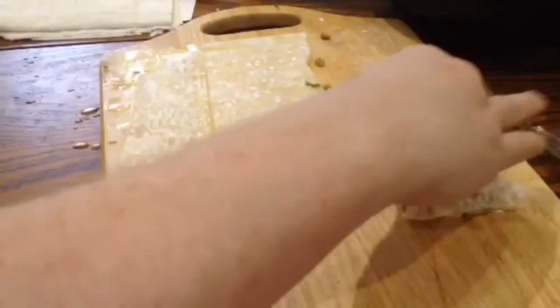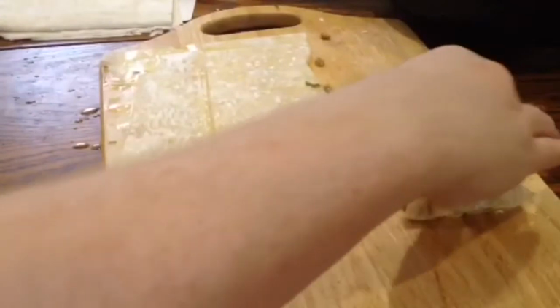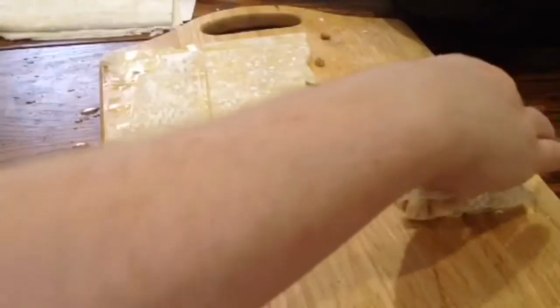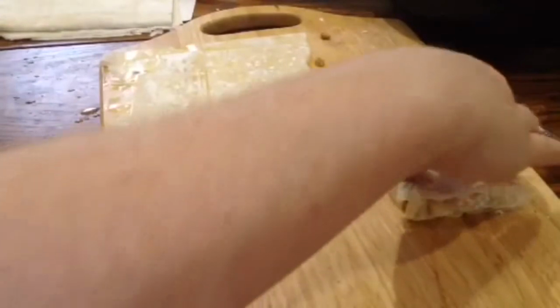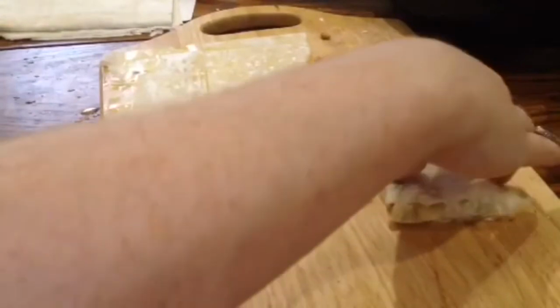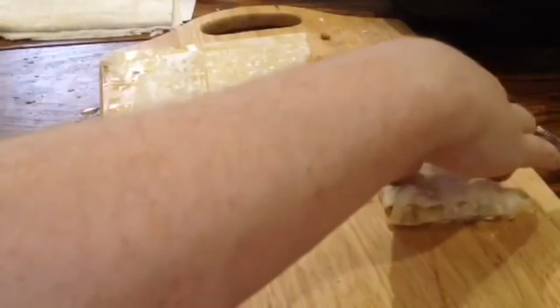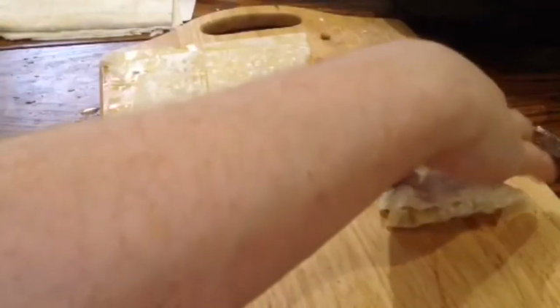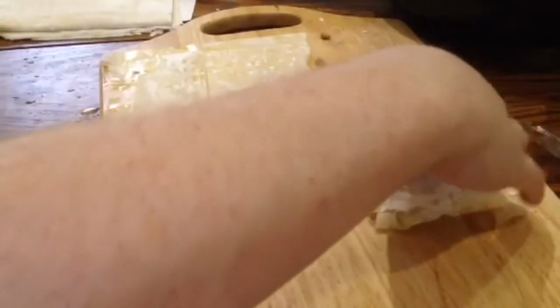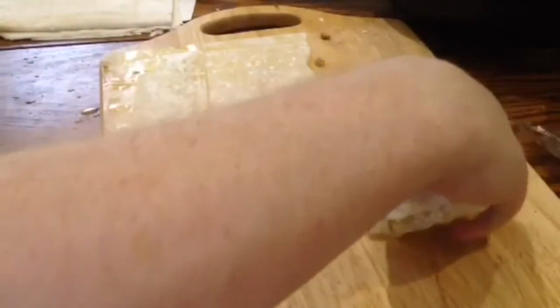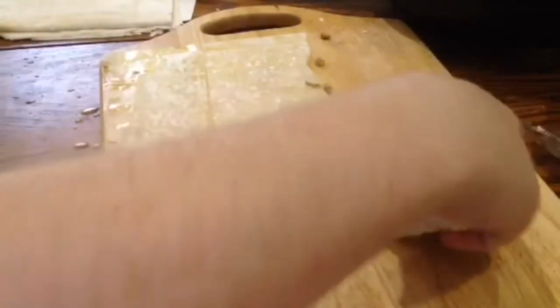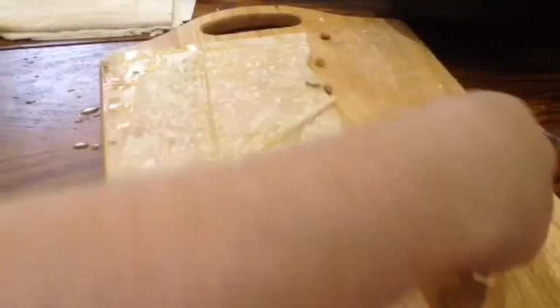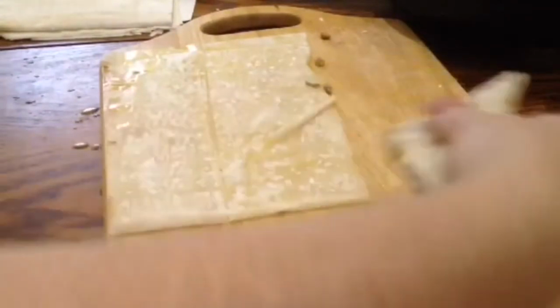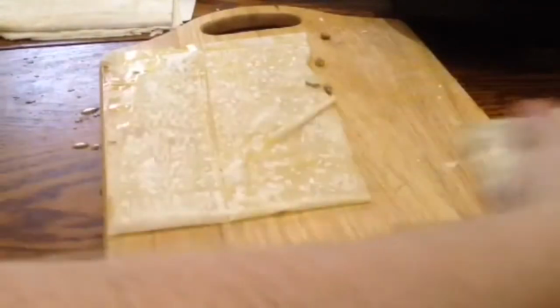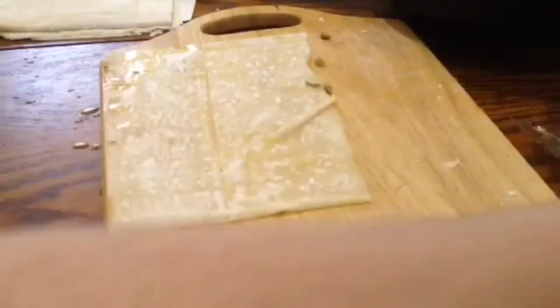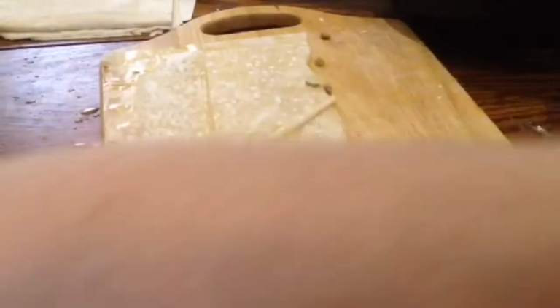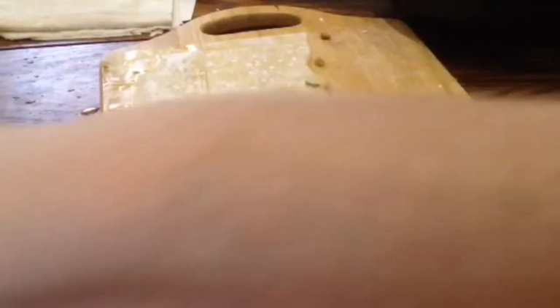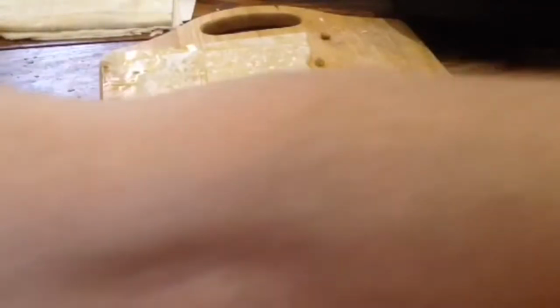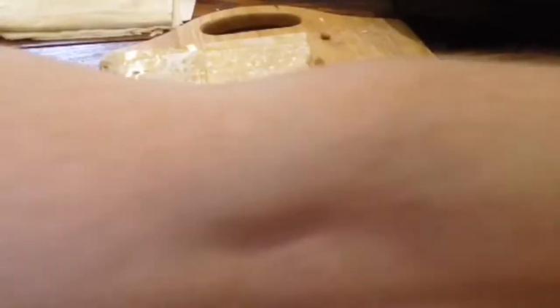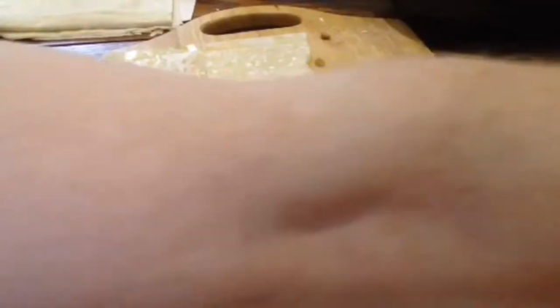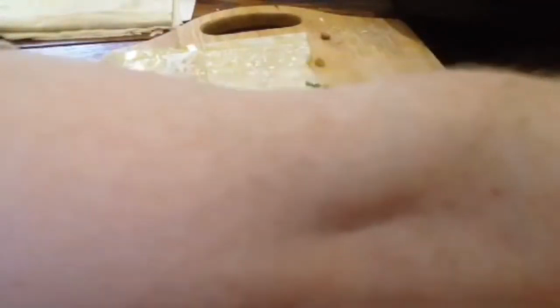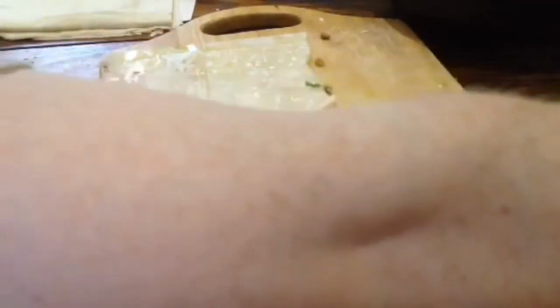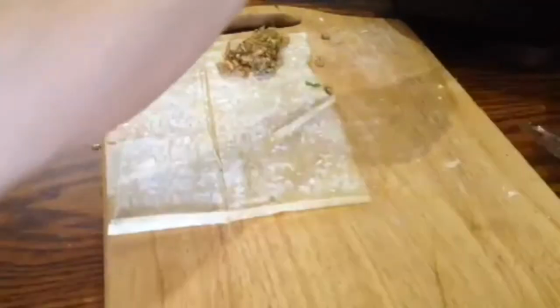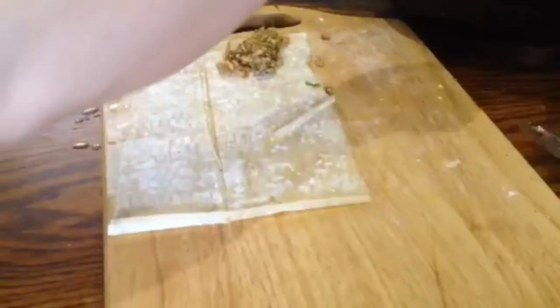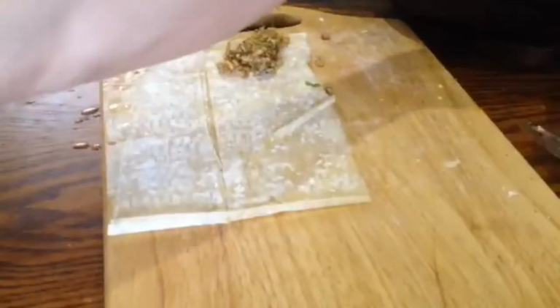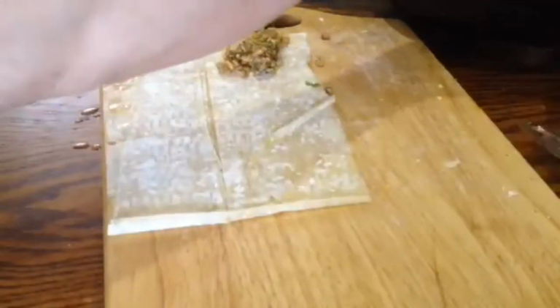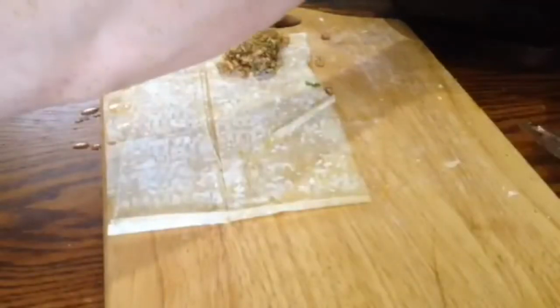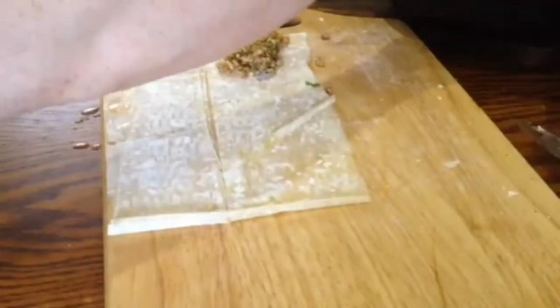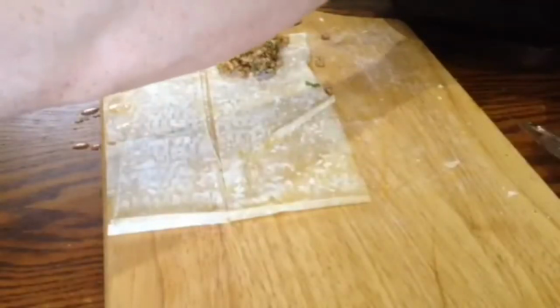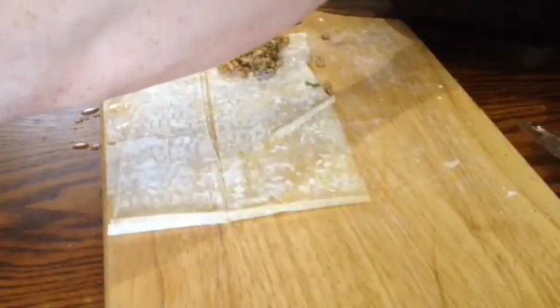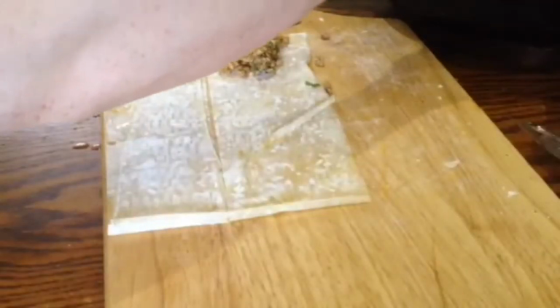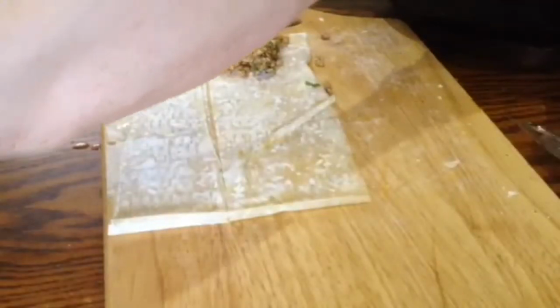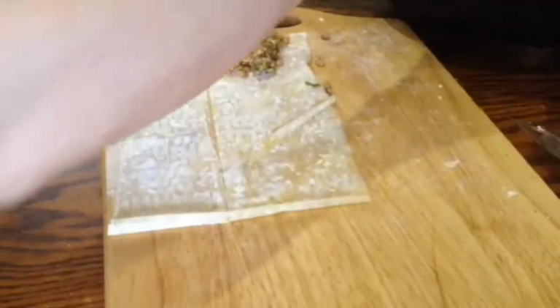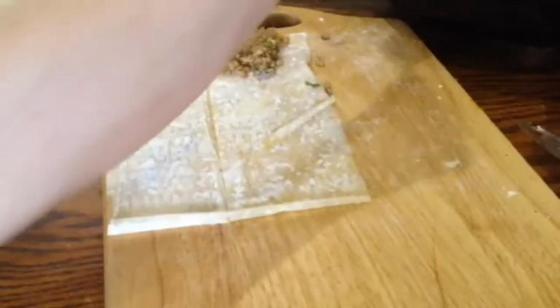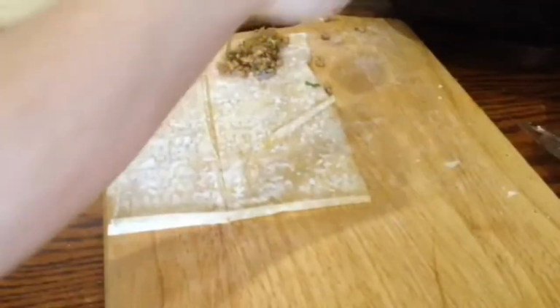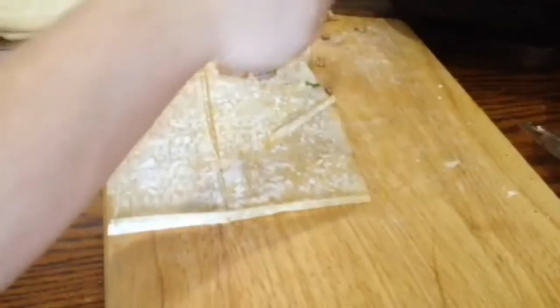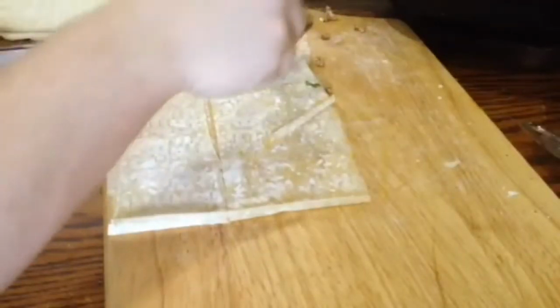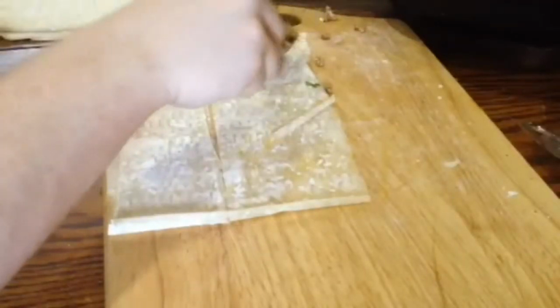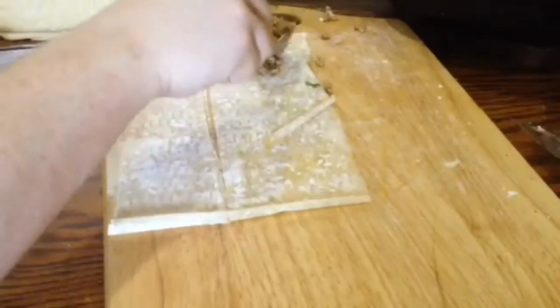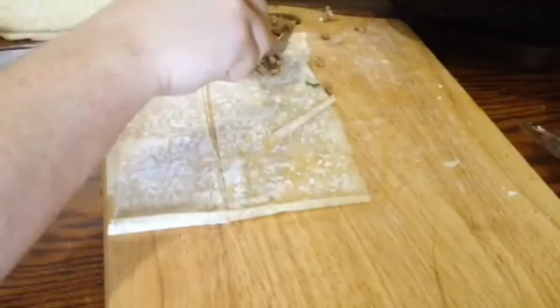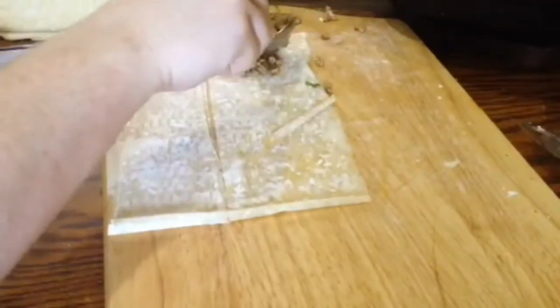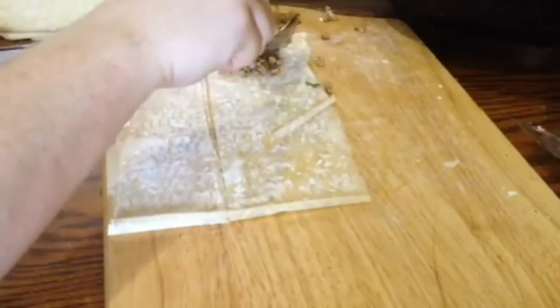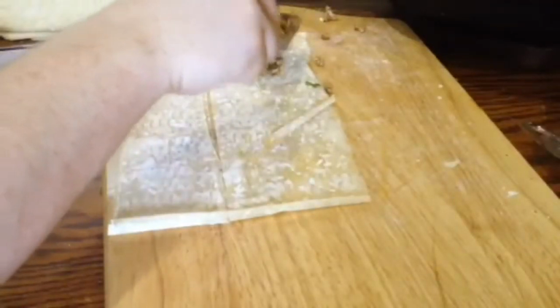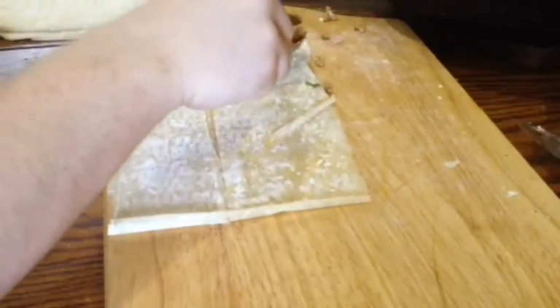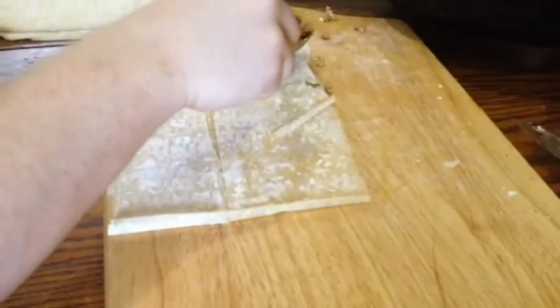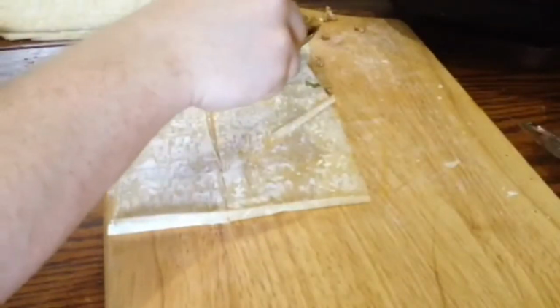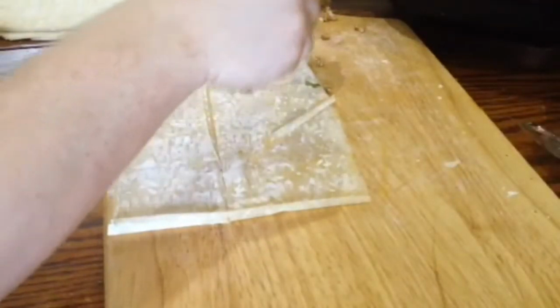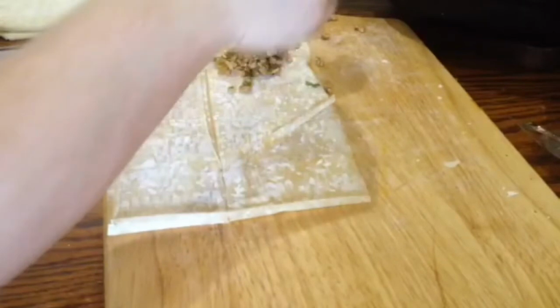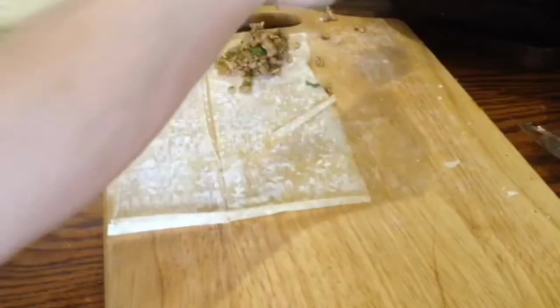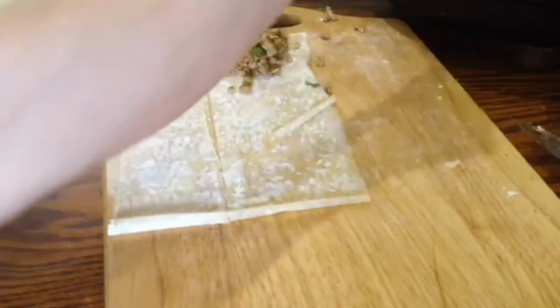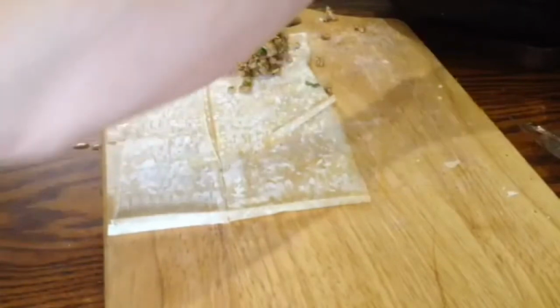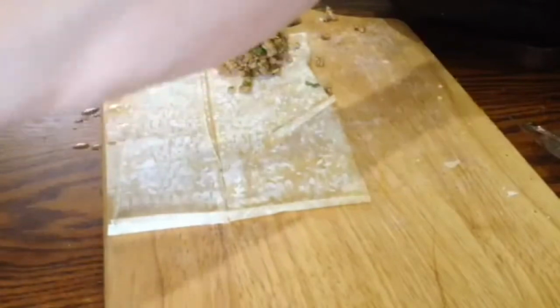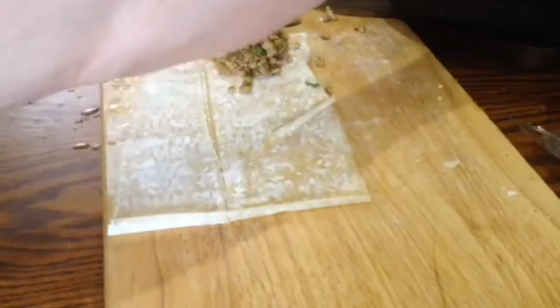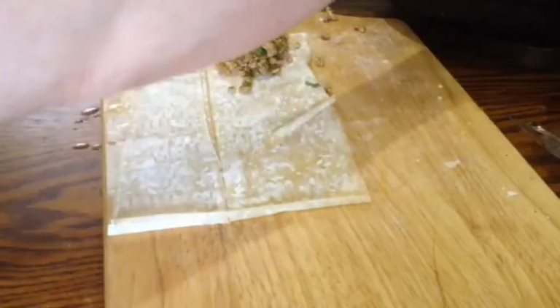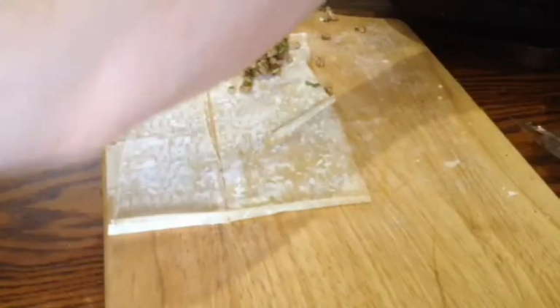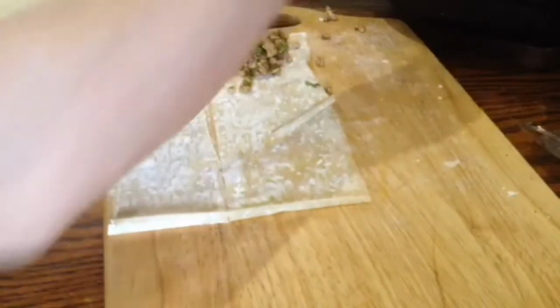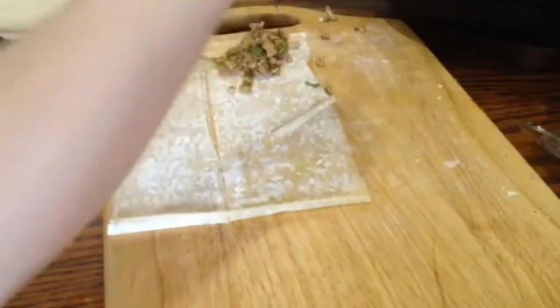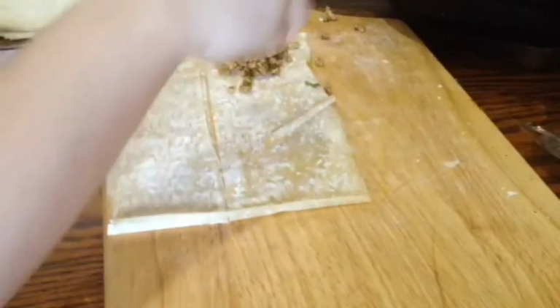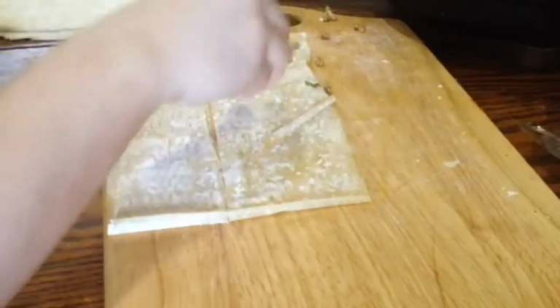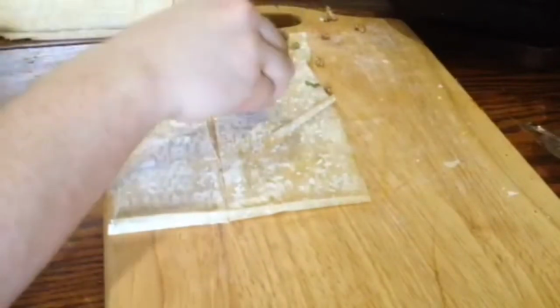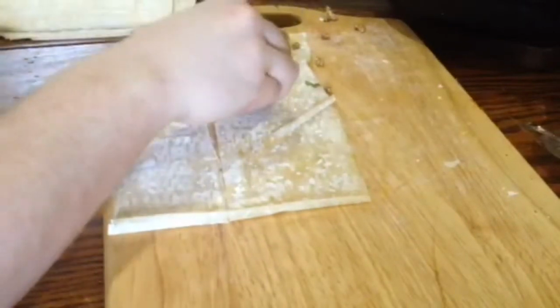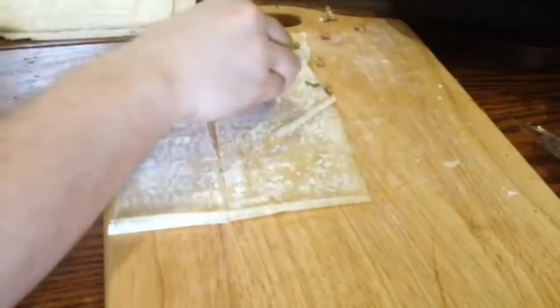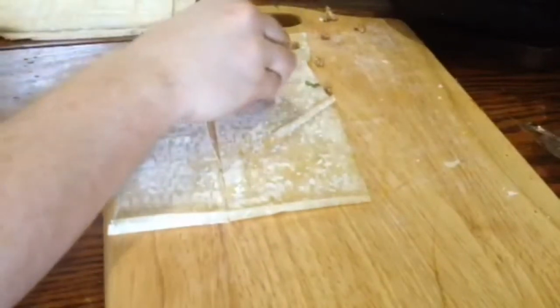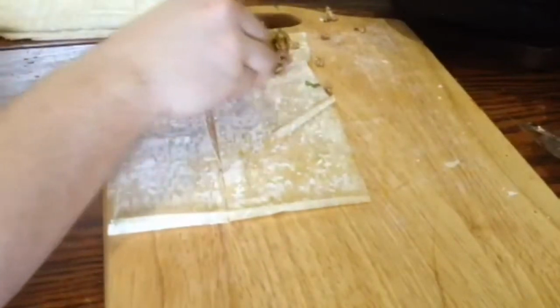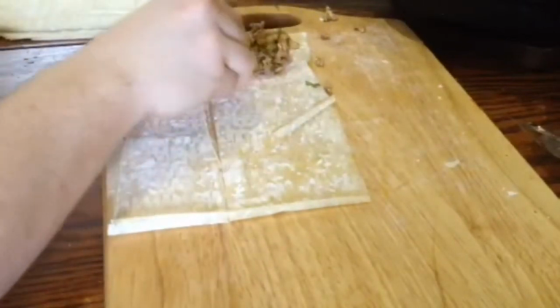Set aside on a non-stick surface, a sheet of parchment or something. Then repeat the process again with the next strip.